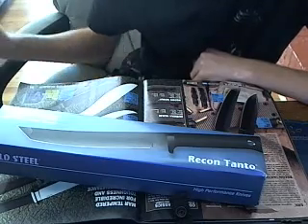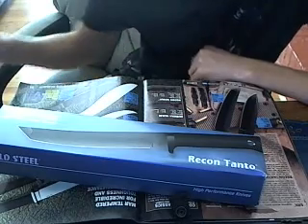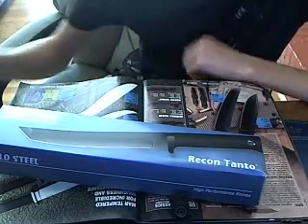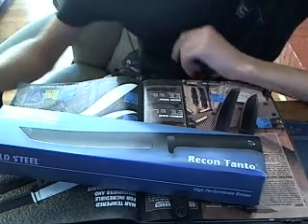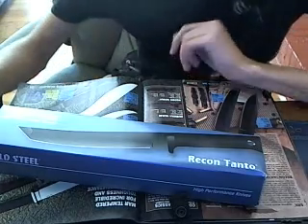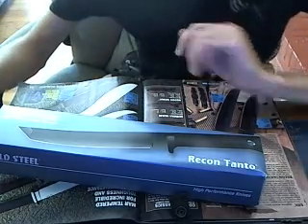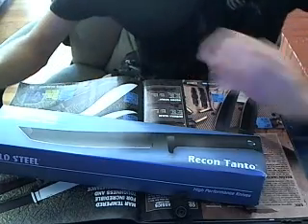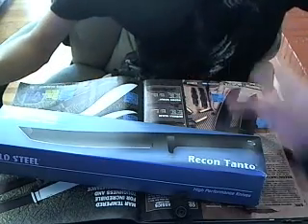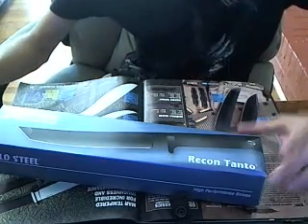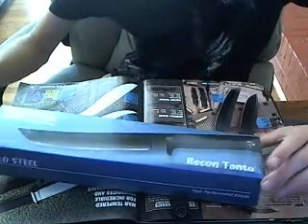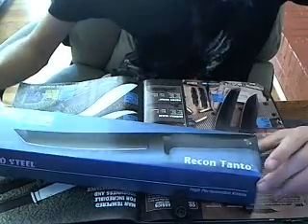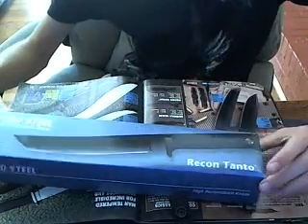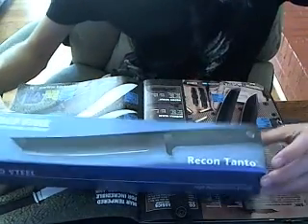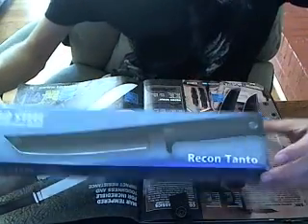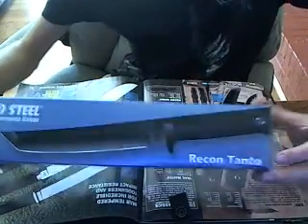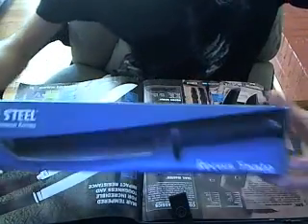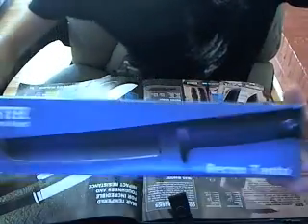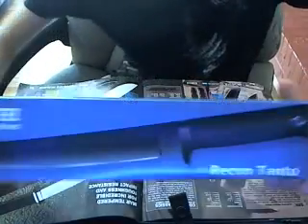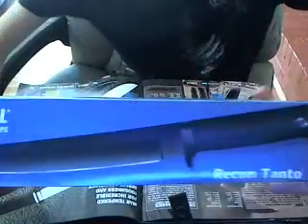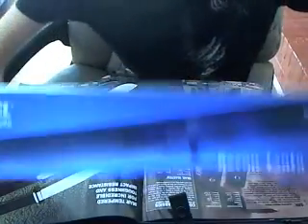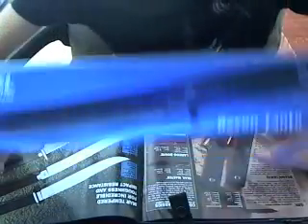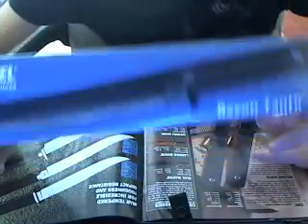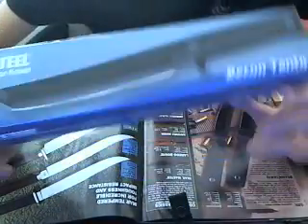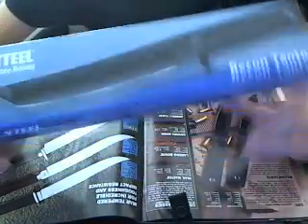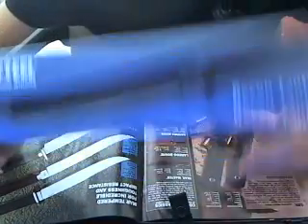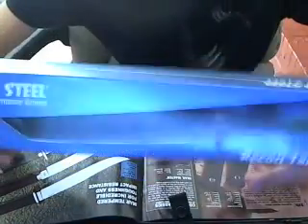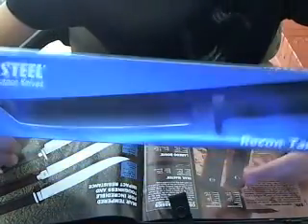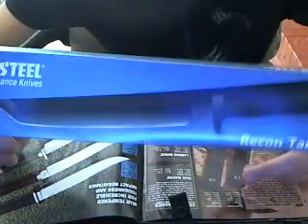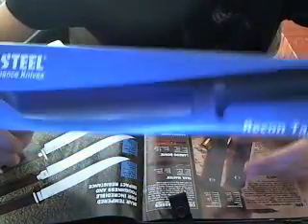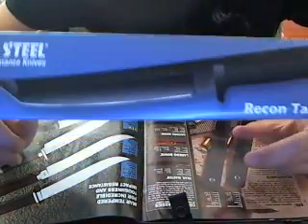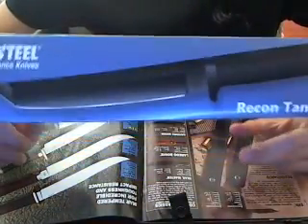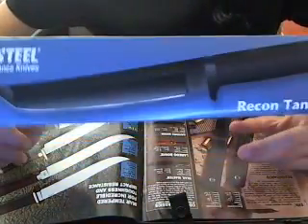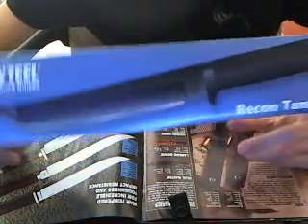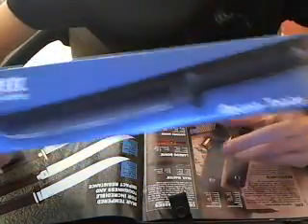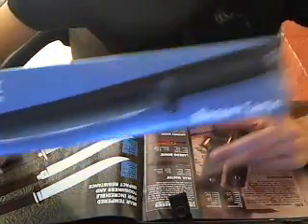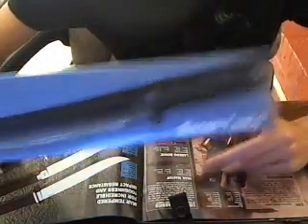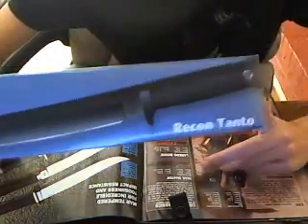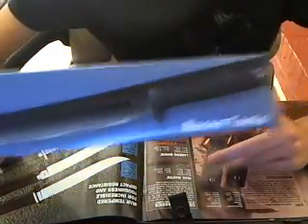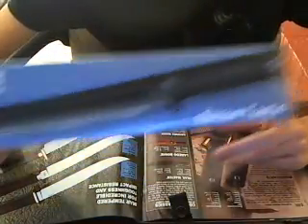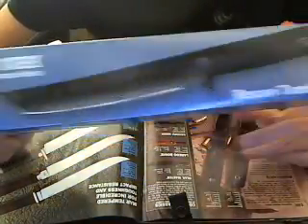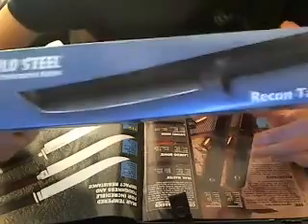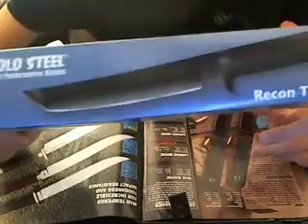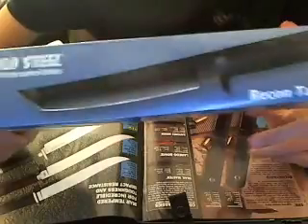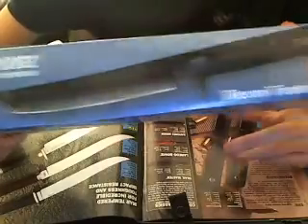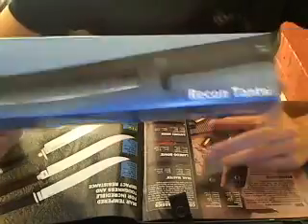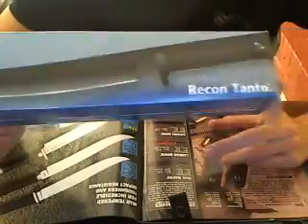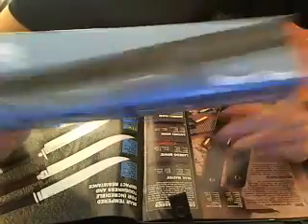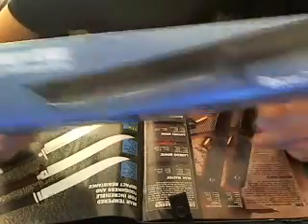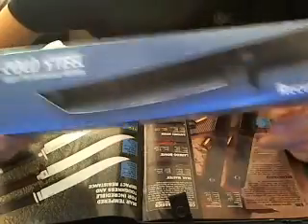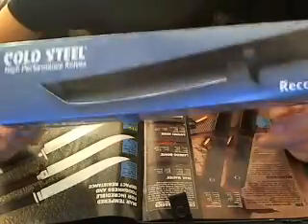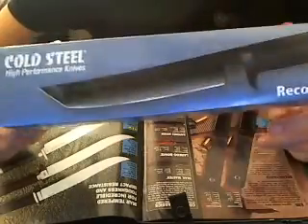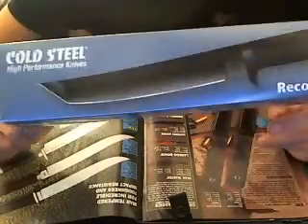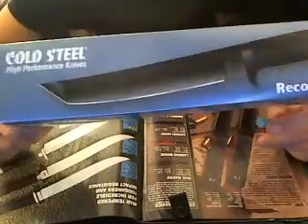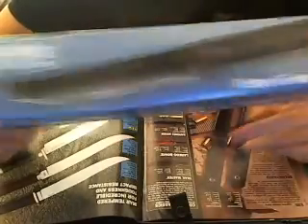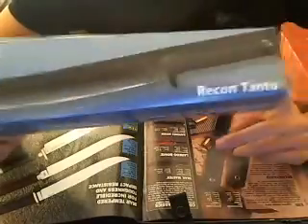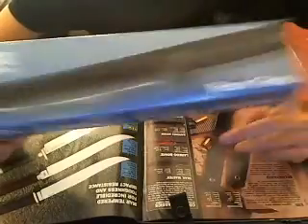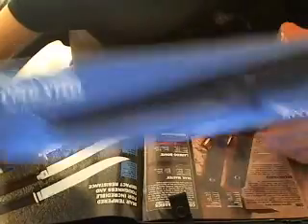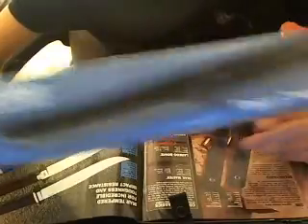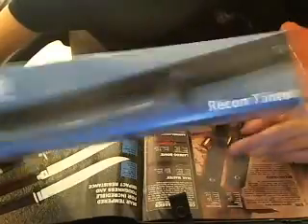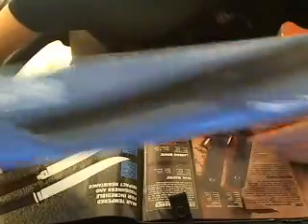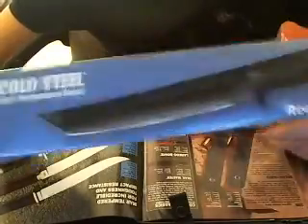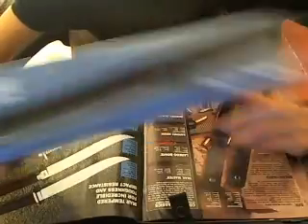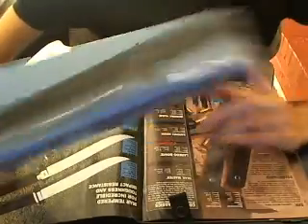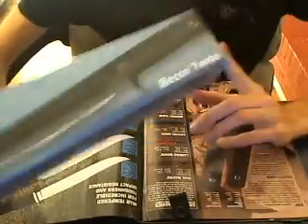Hey everybody, this is The Next Archer, and I will be doing my review of the Cold Steel Recon Tanto.